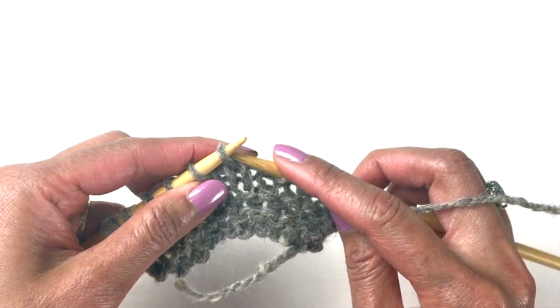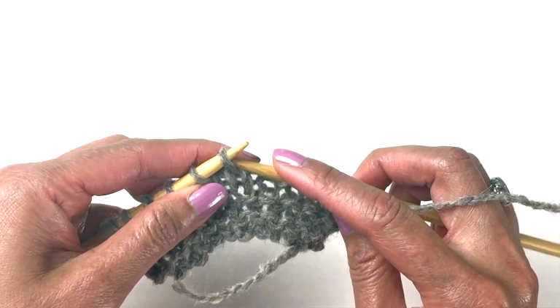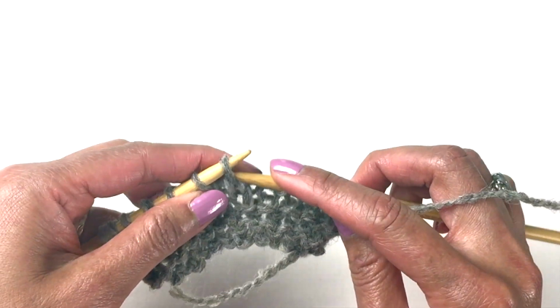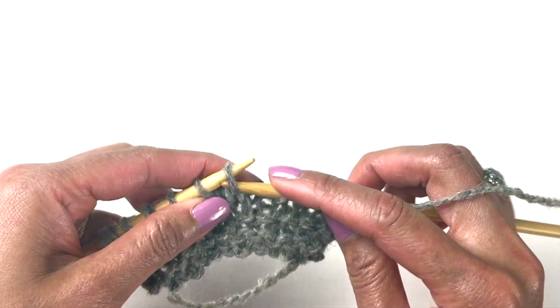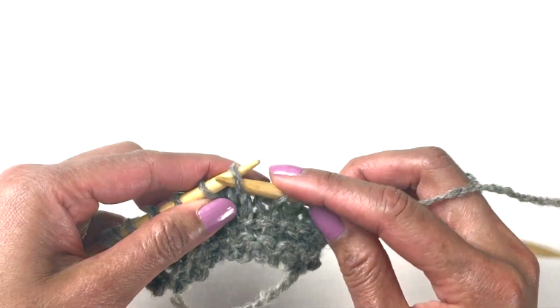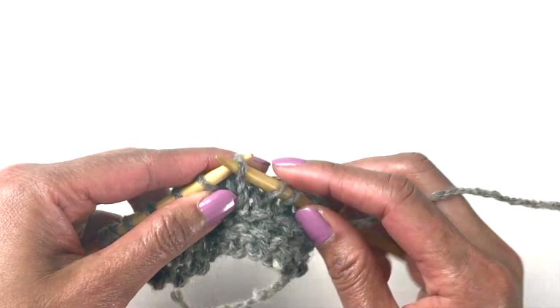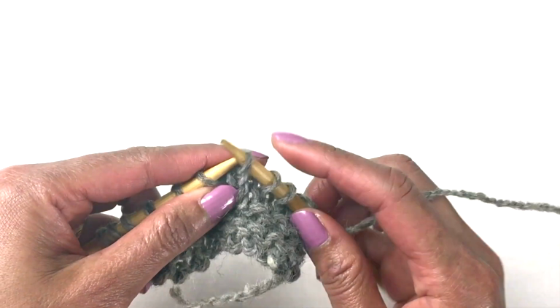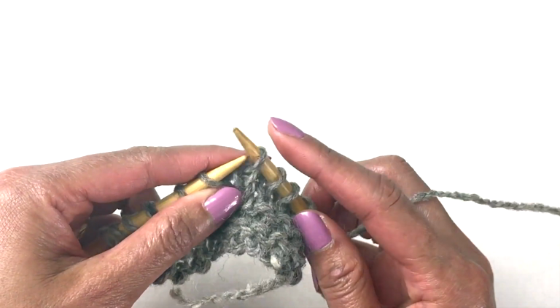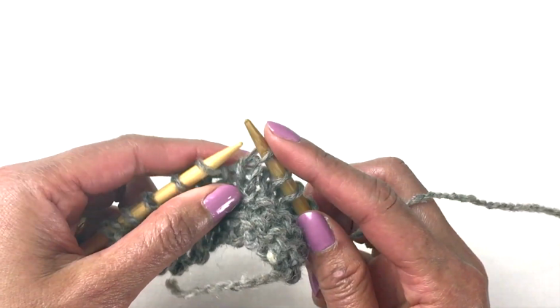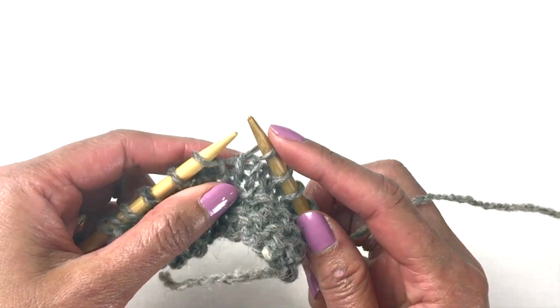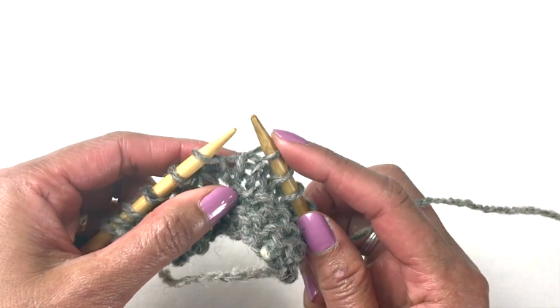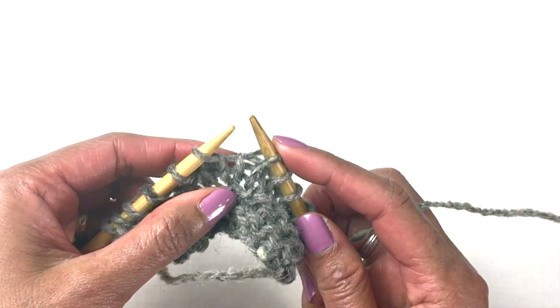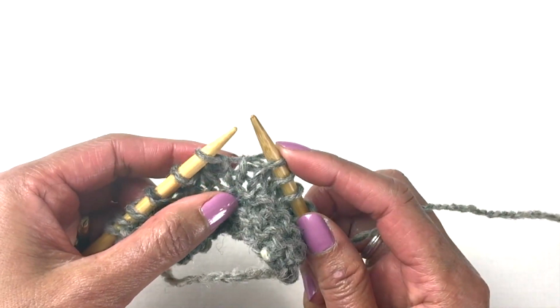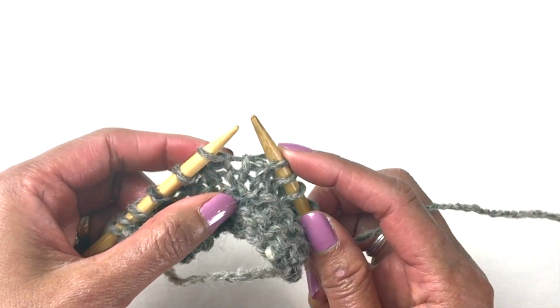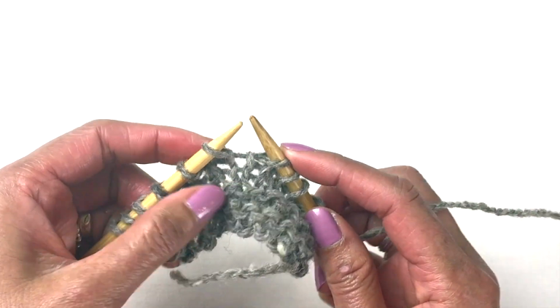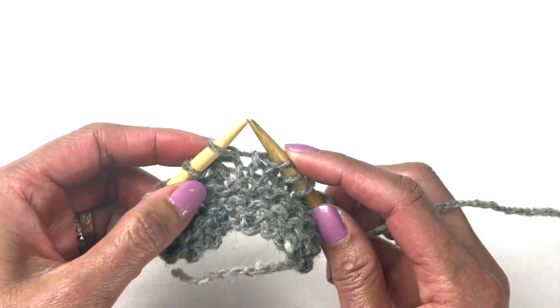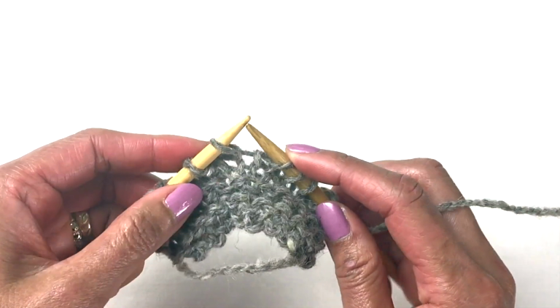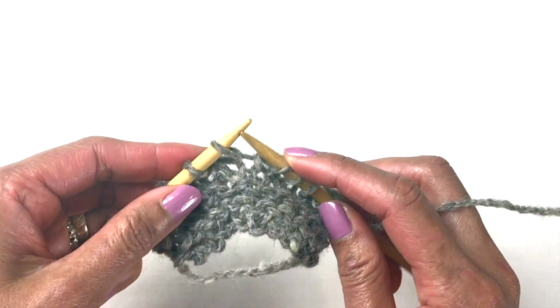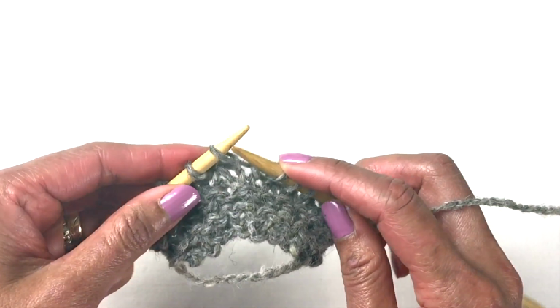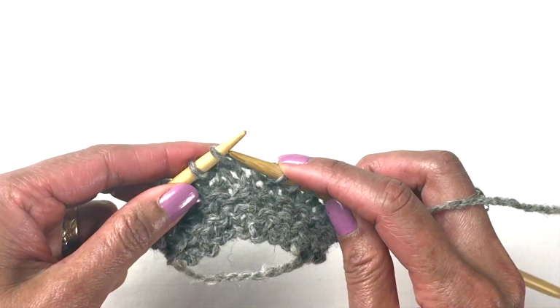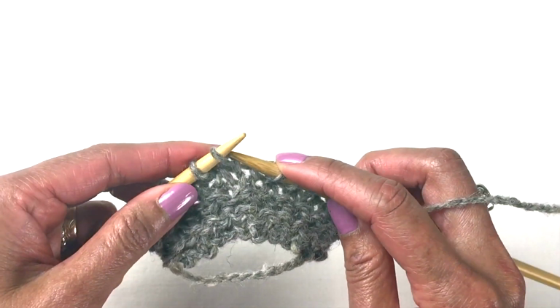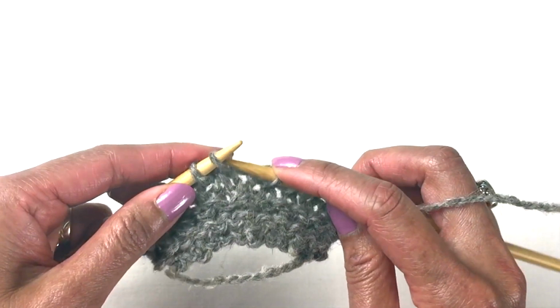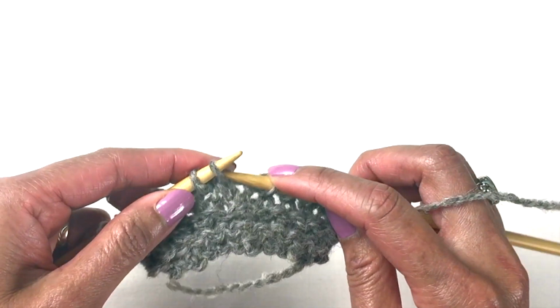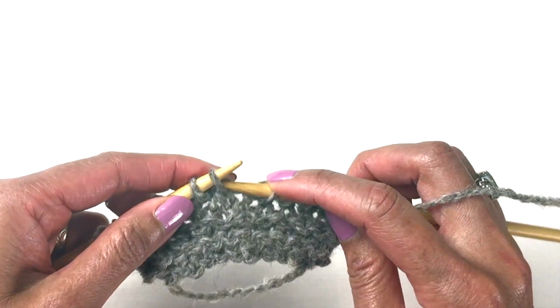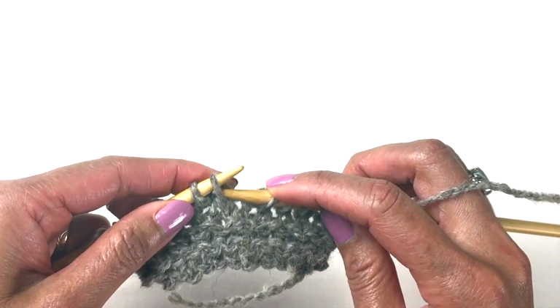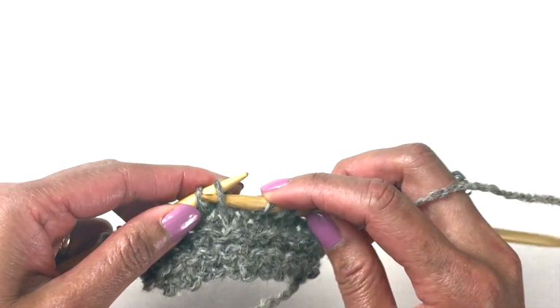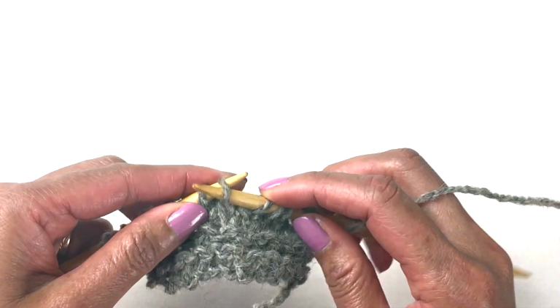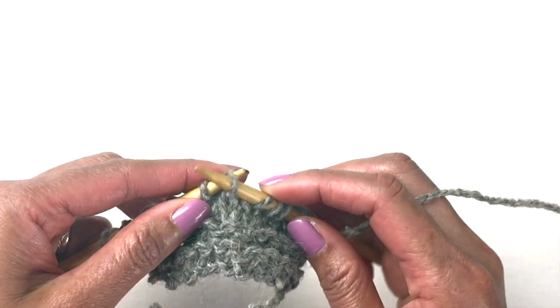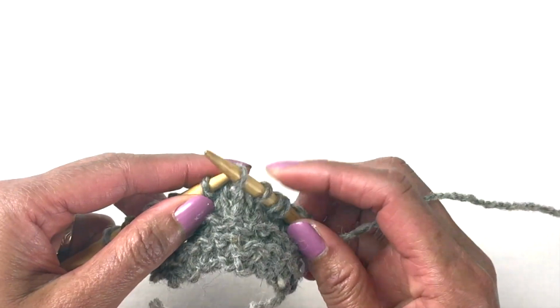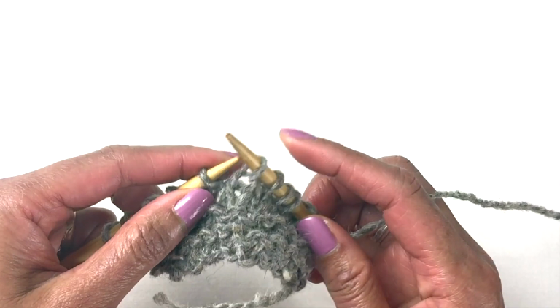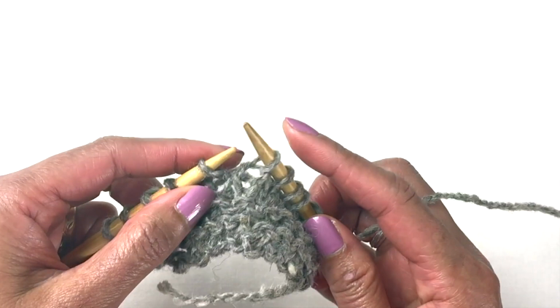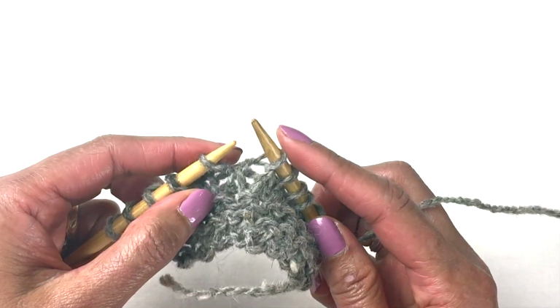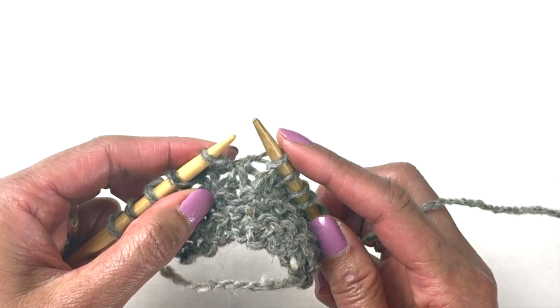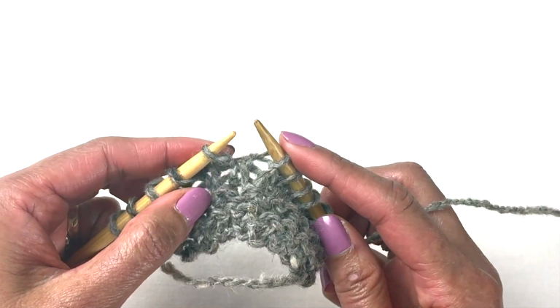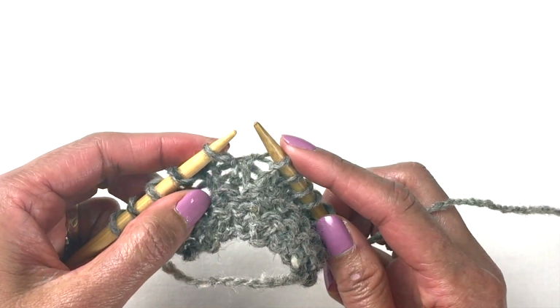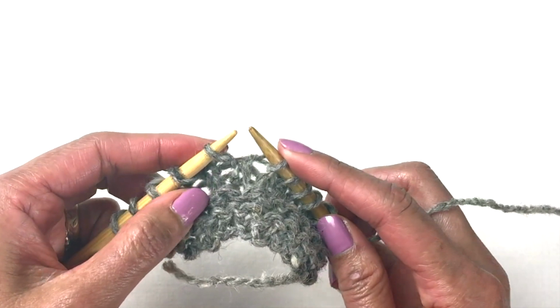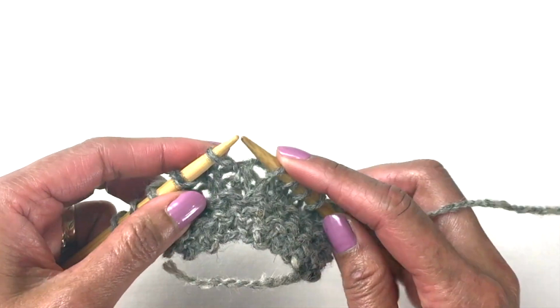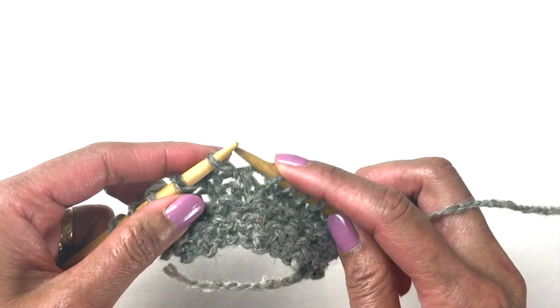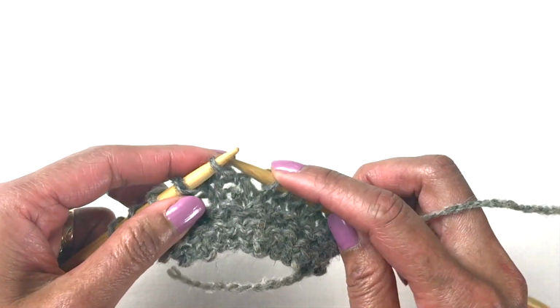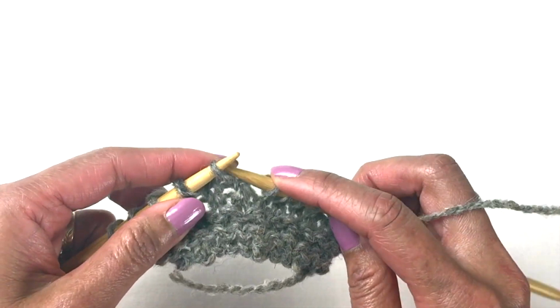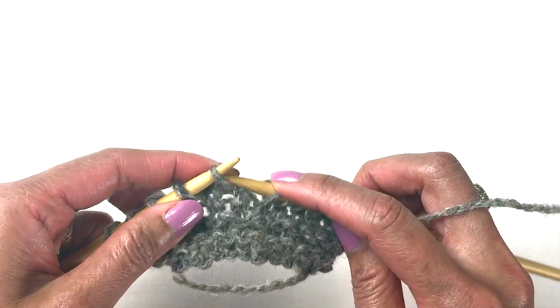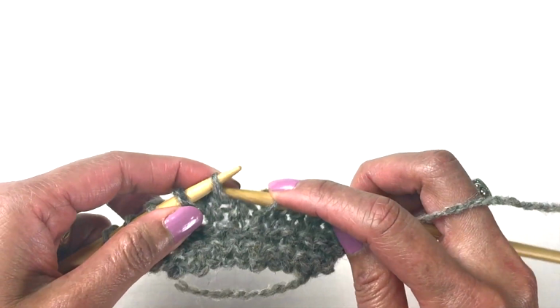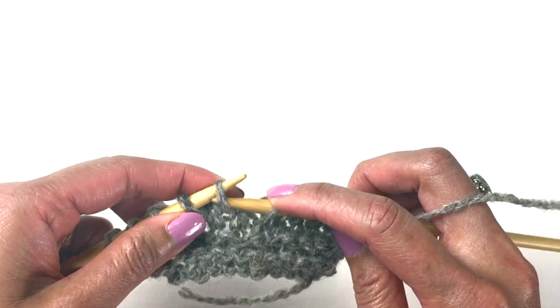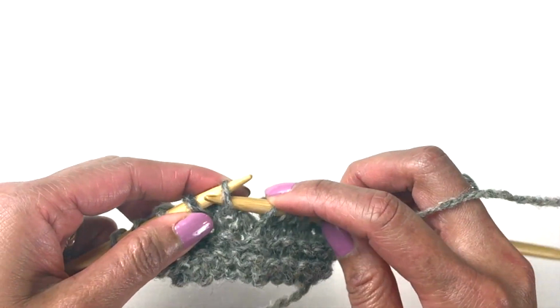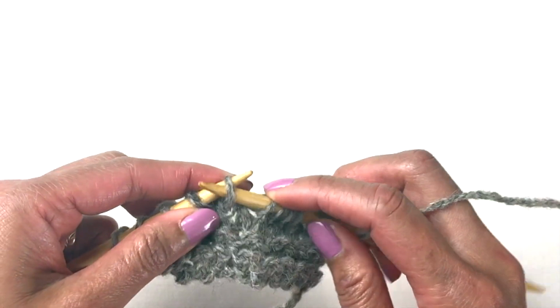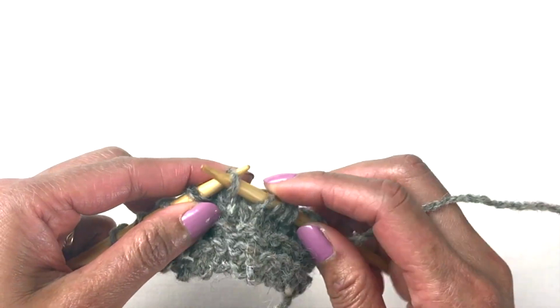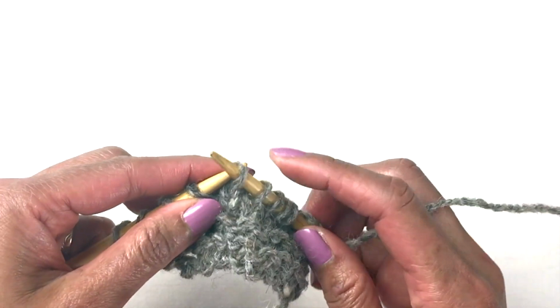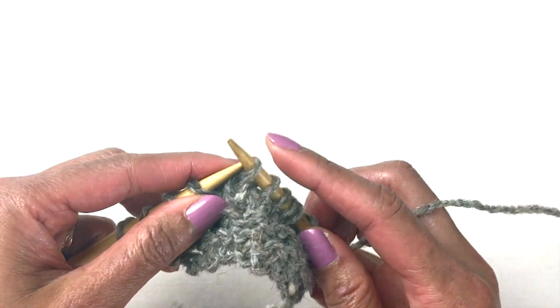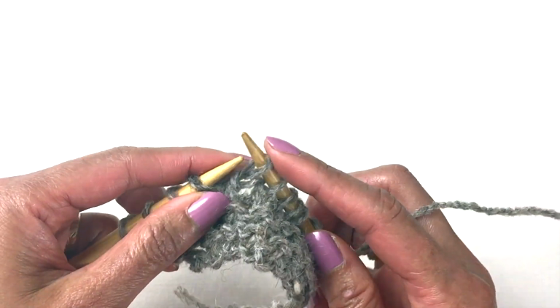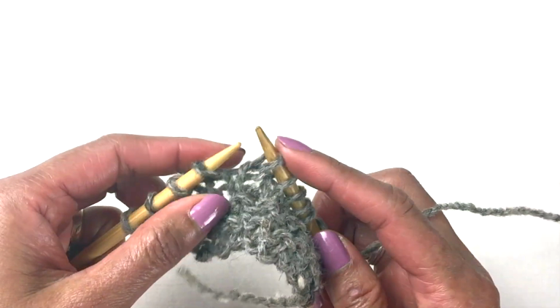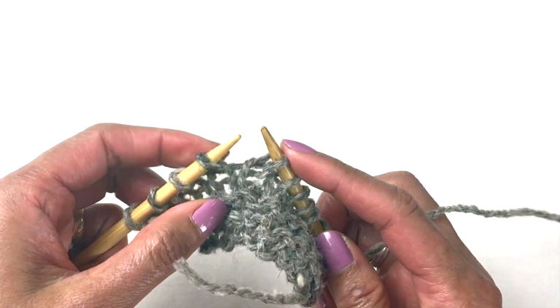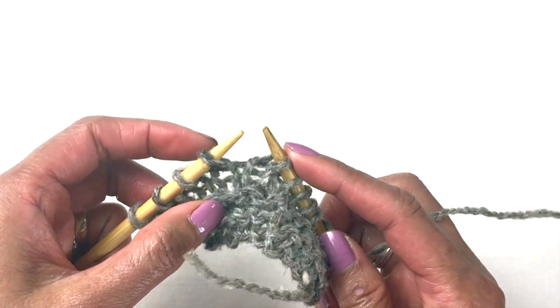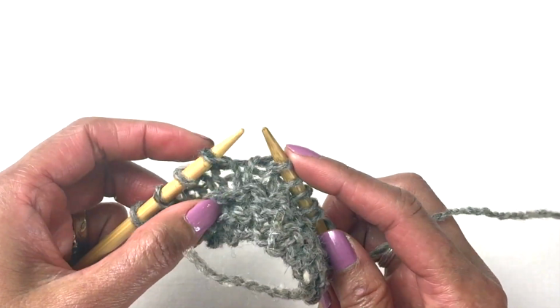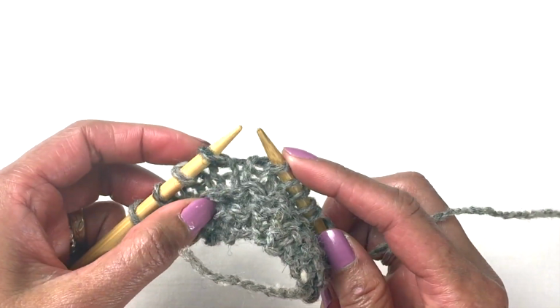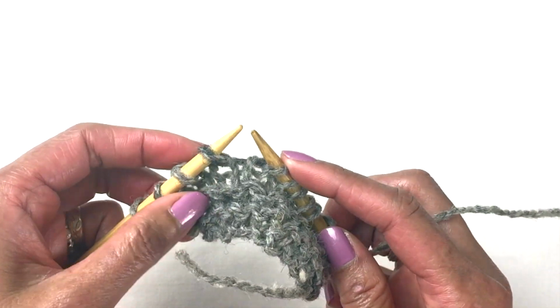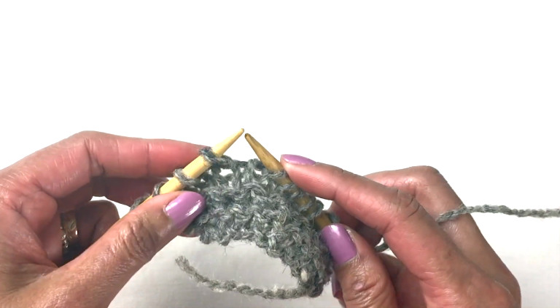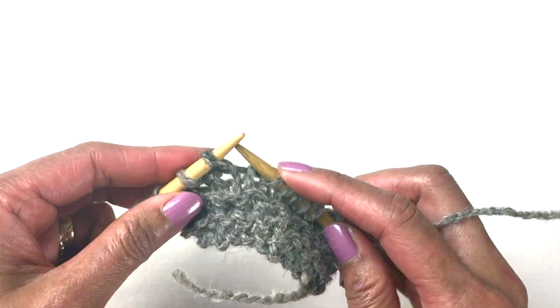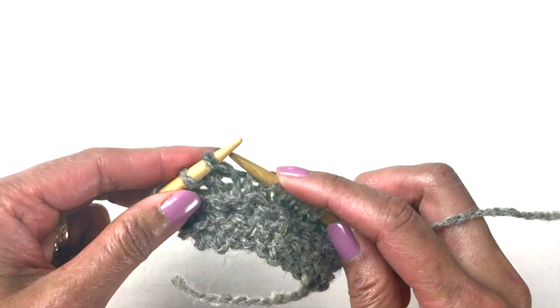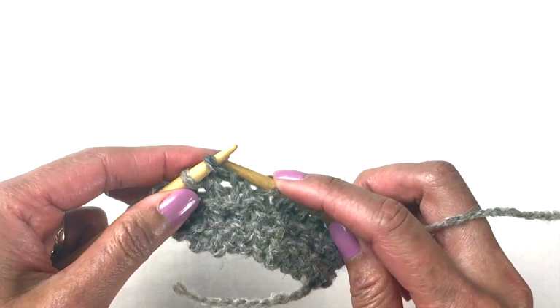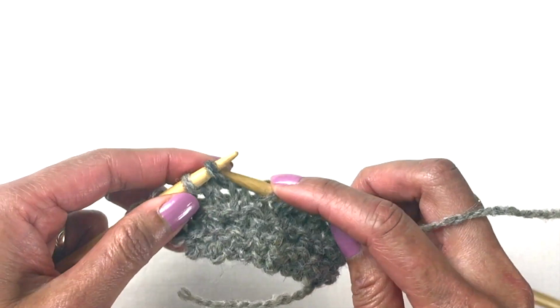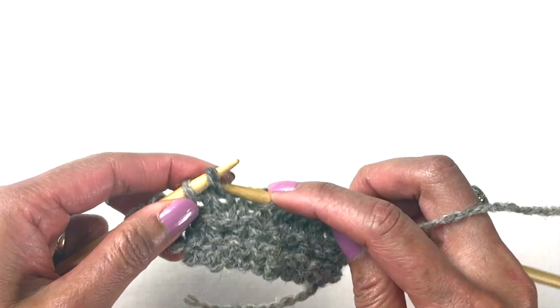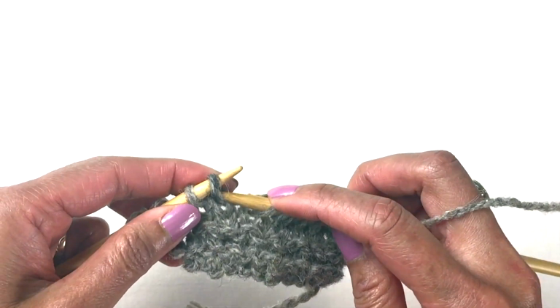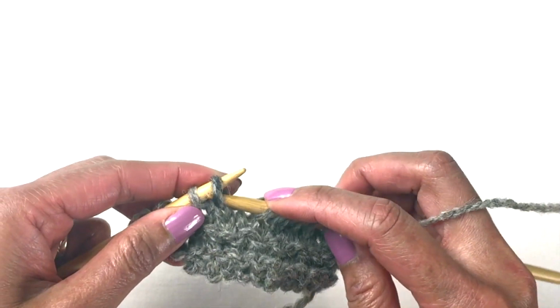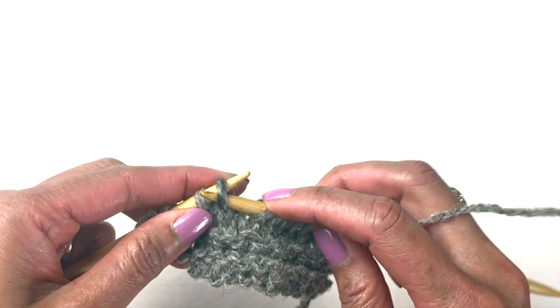So if the instruction says slip one, you just slip one stitch. That's all there is to it.